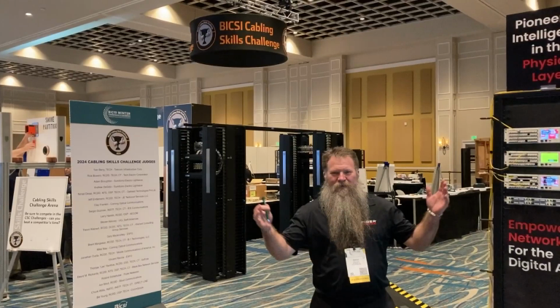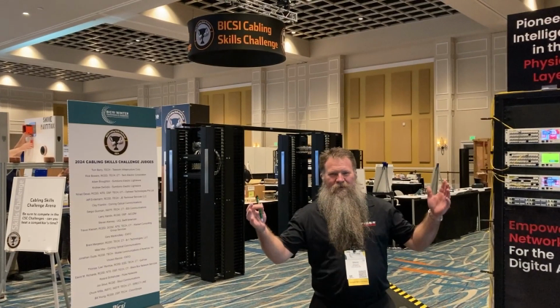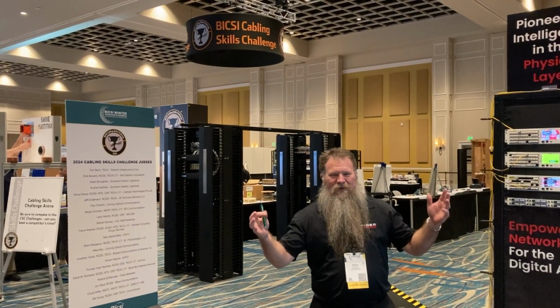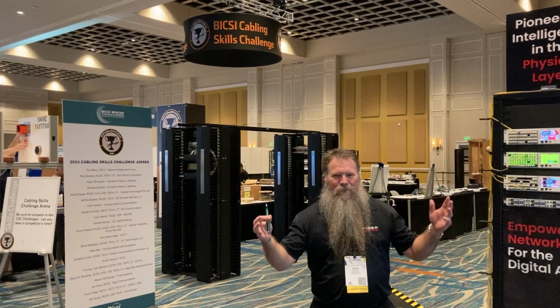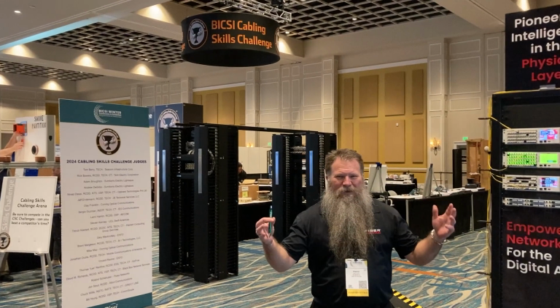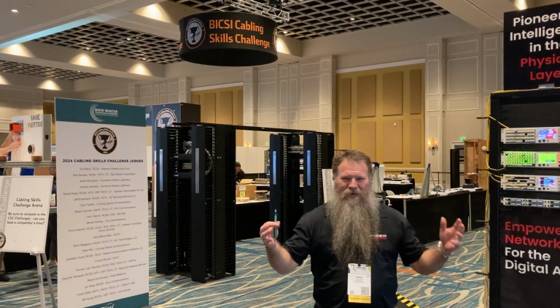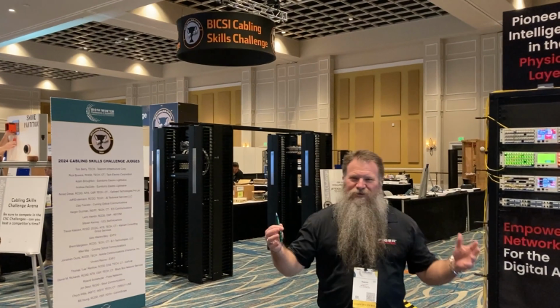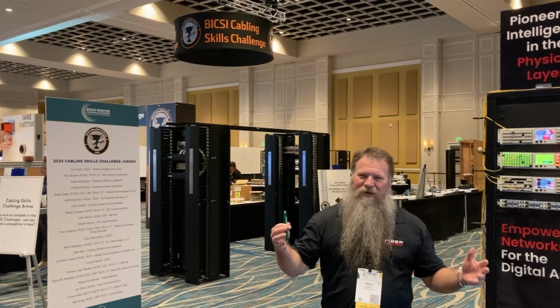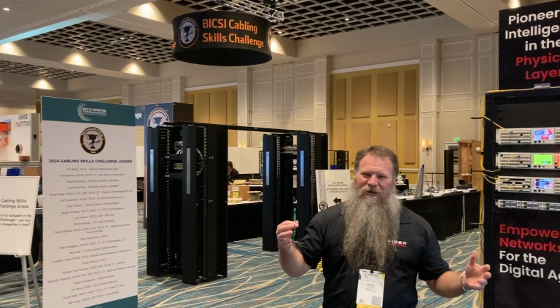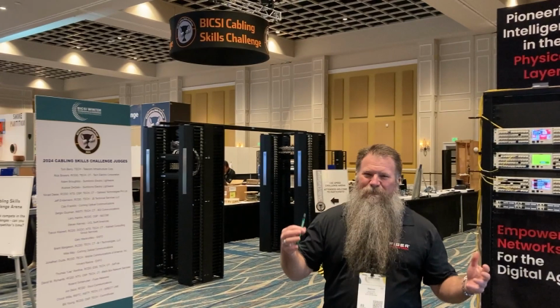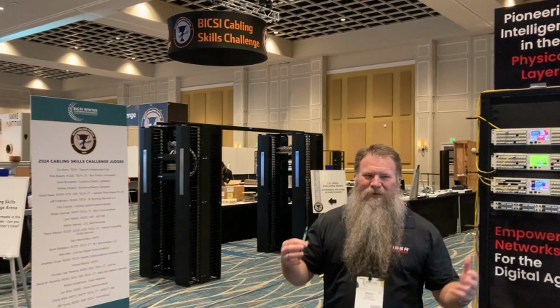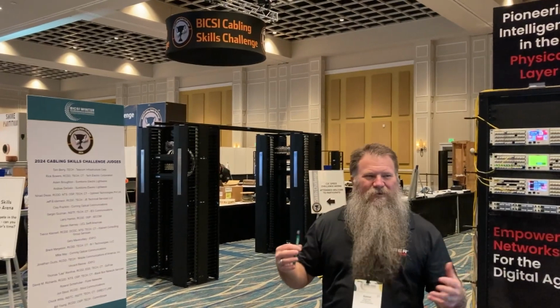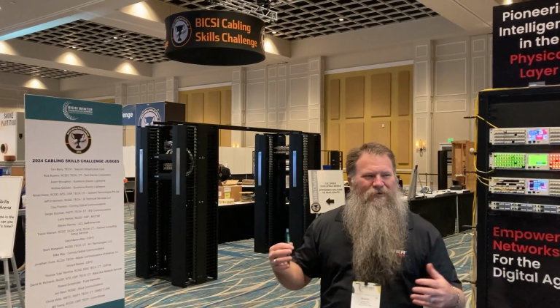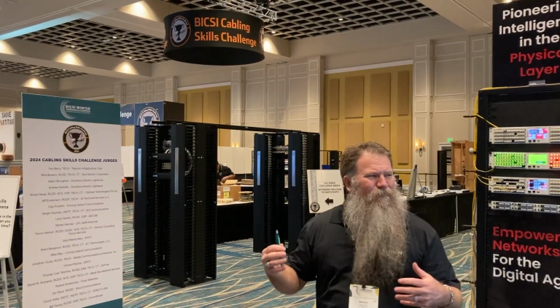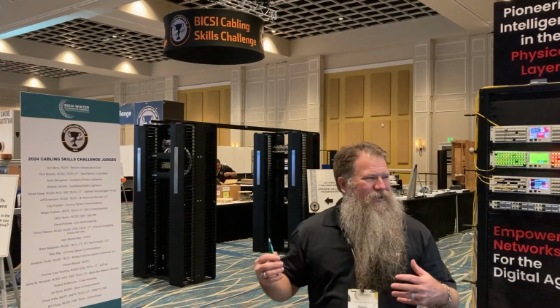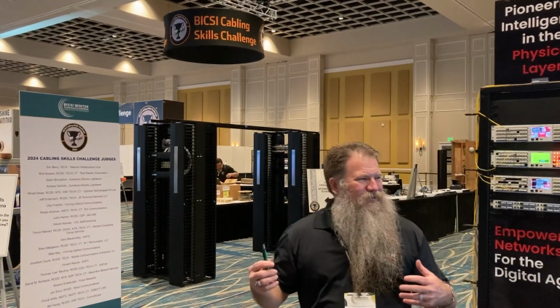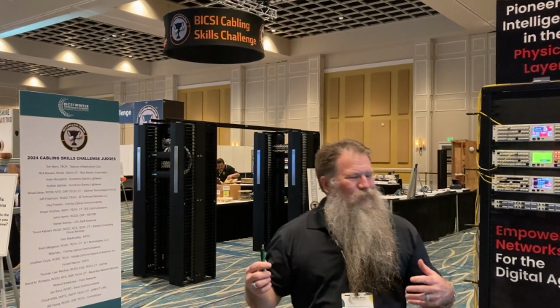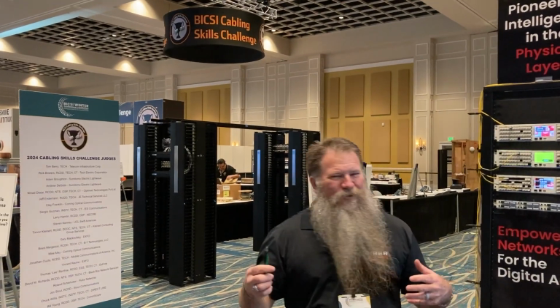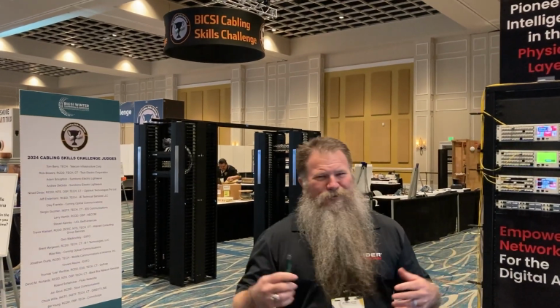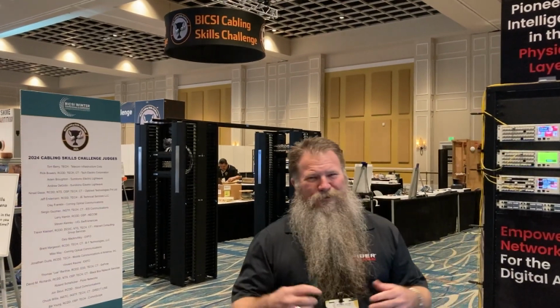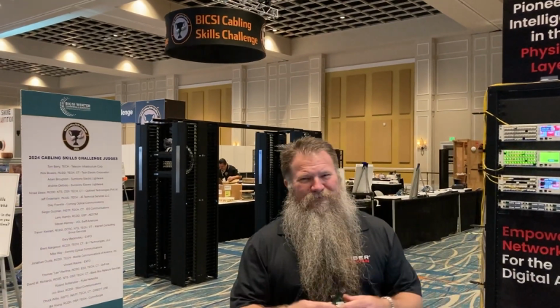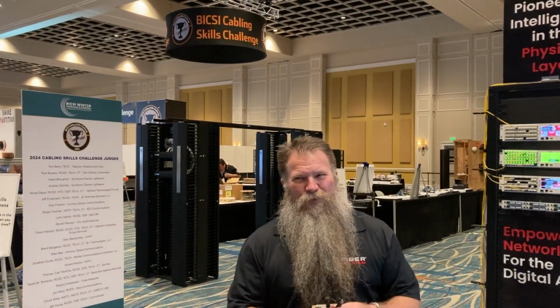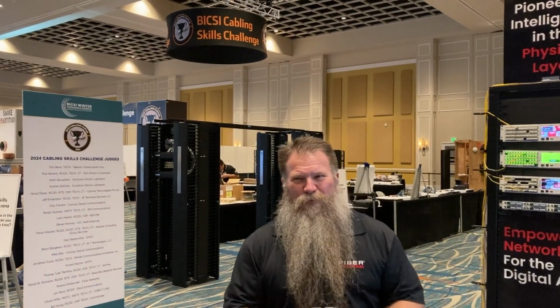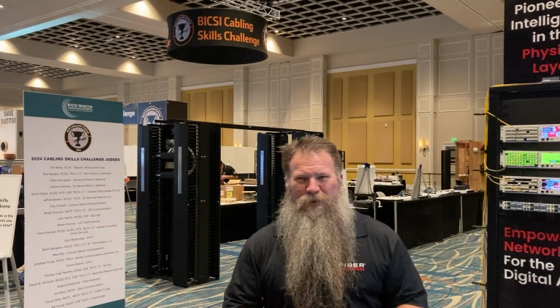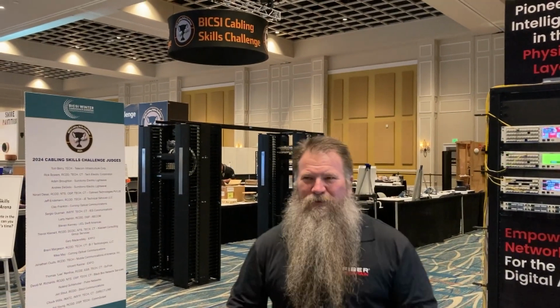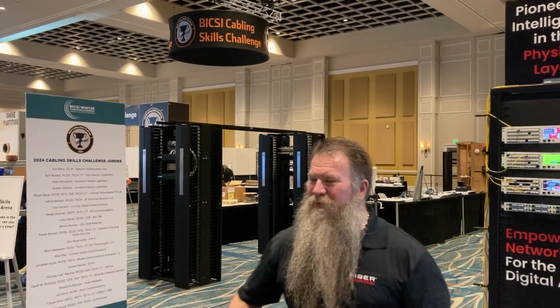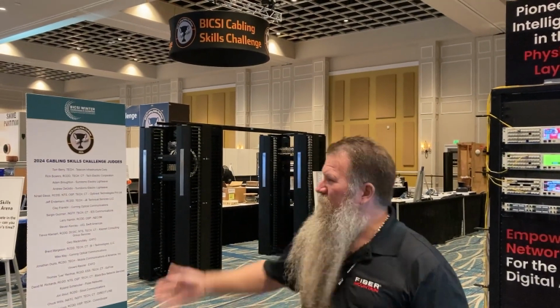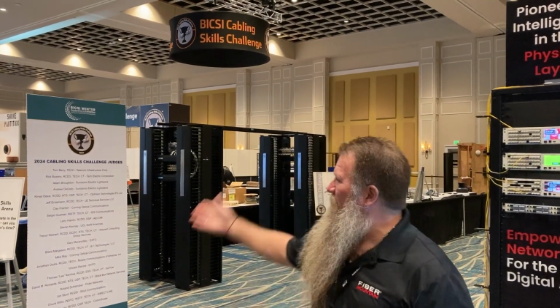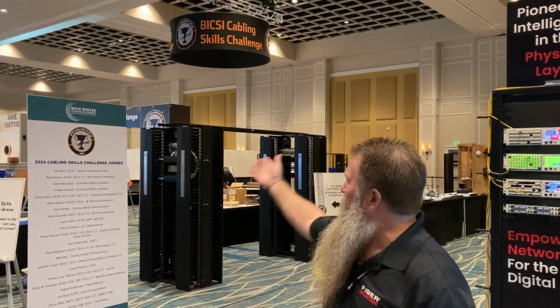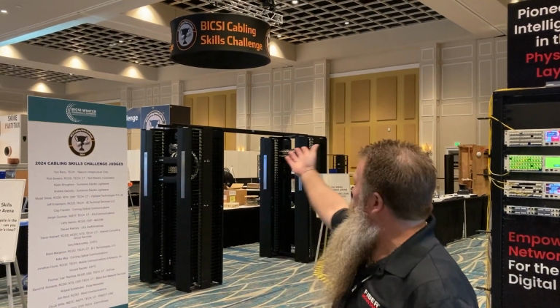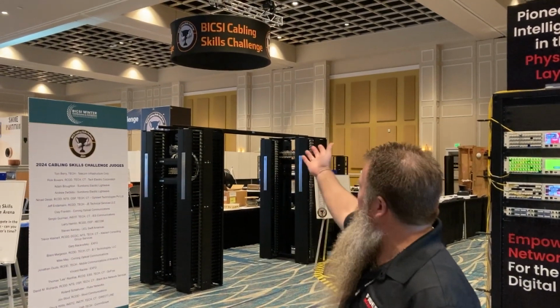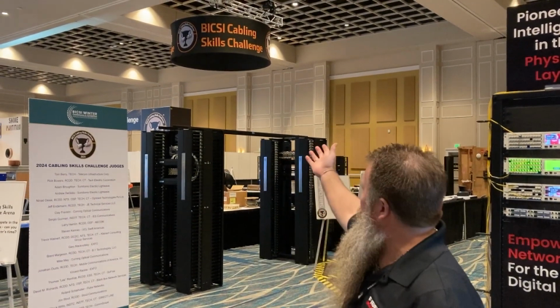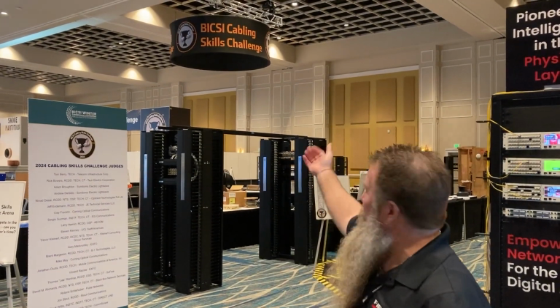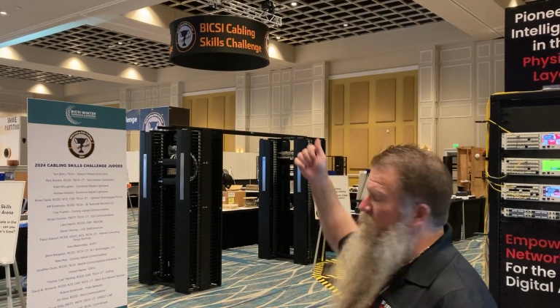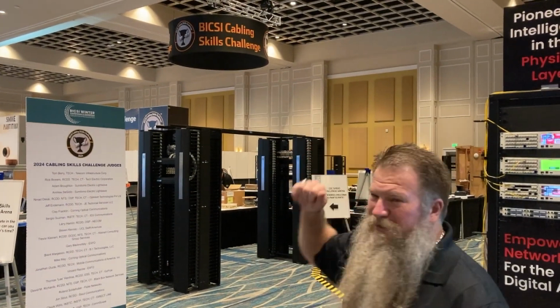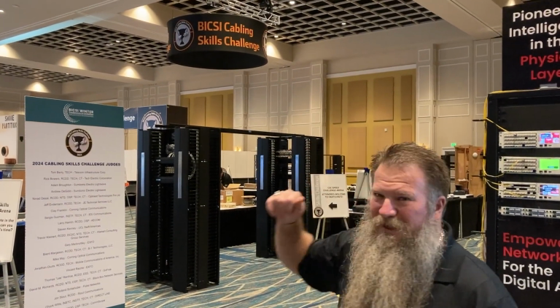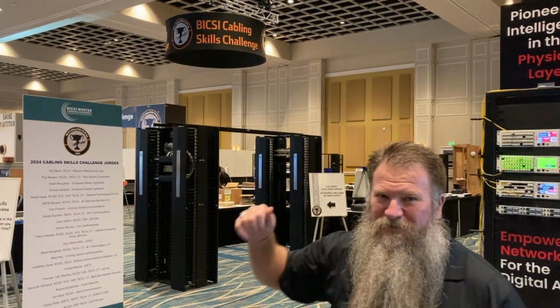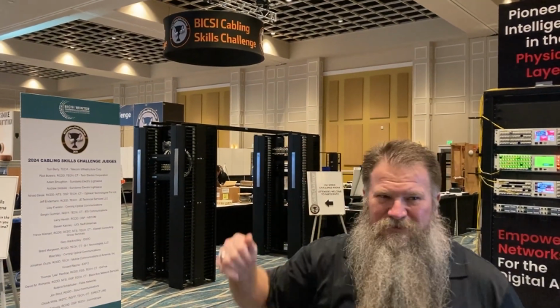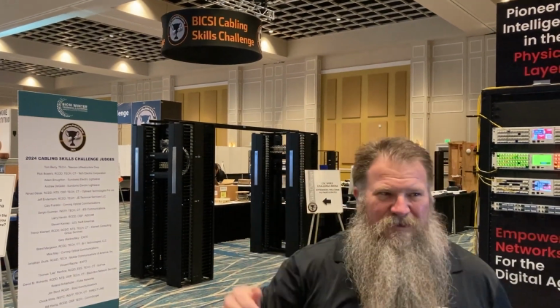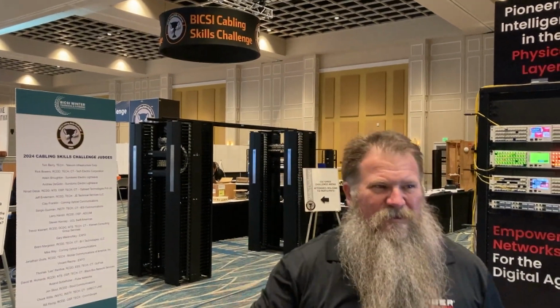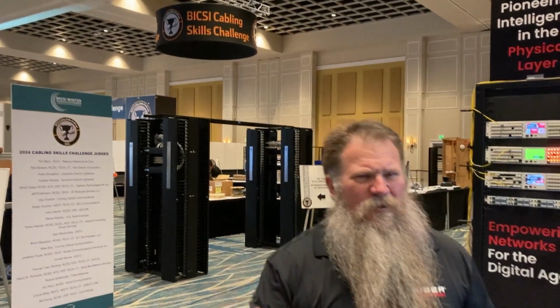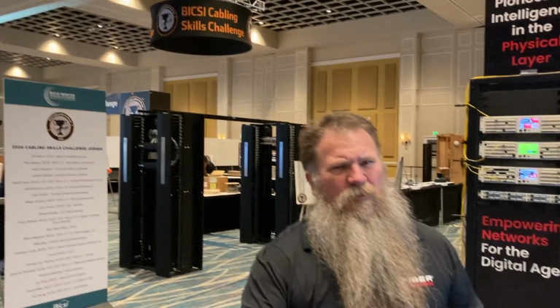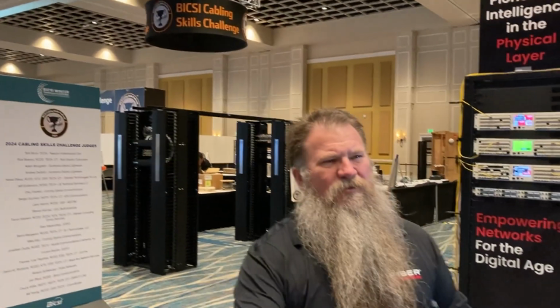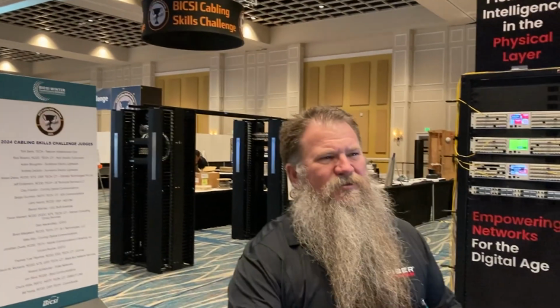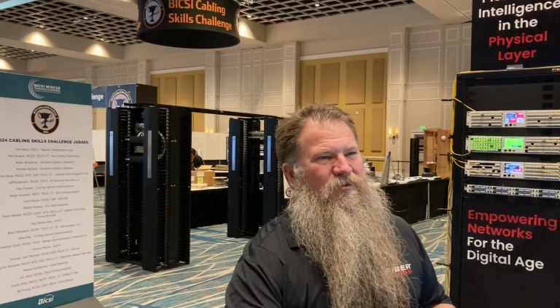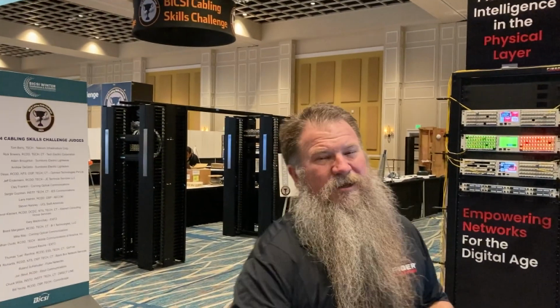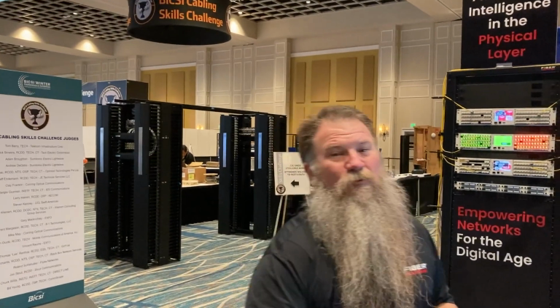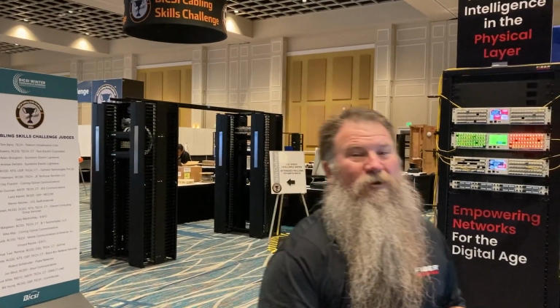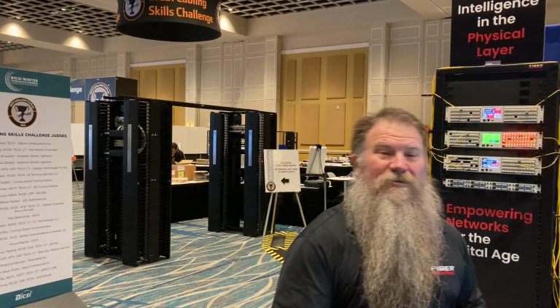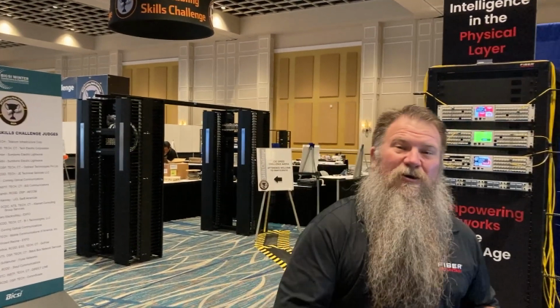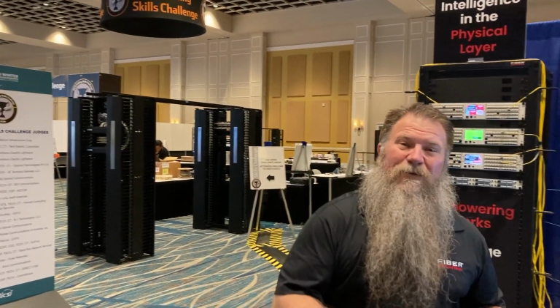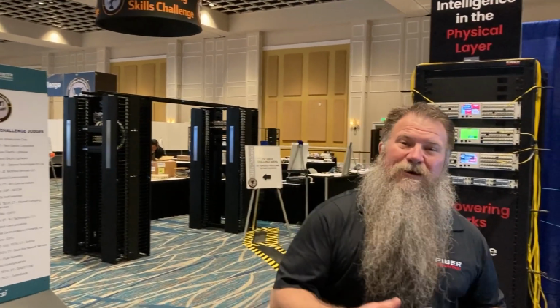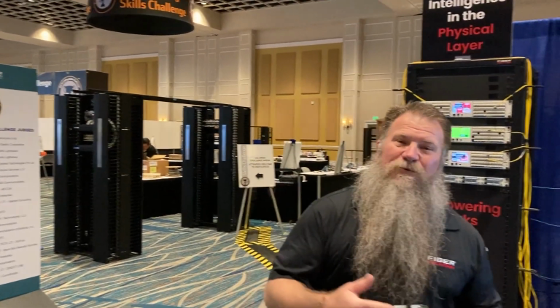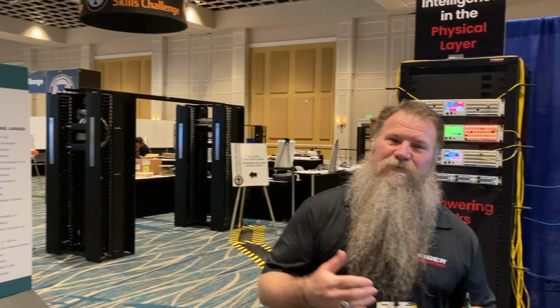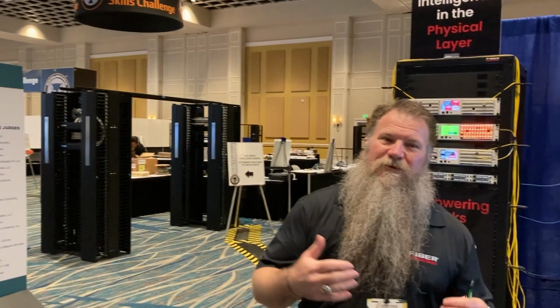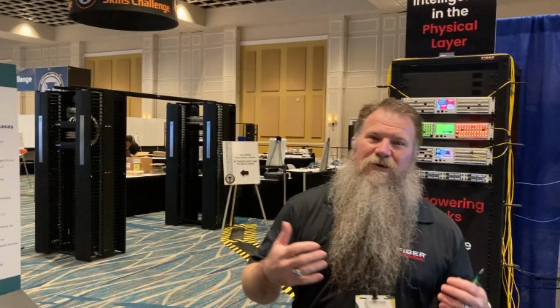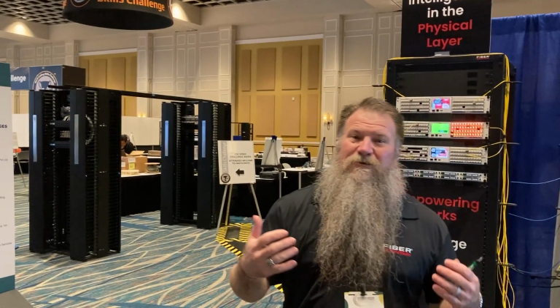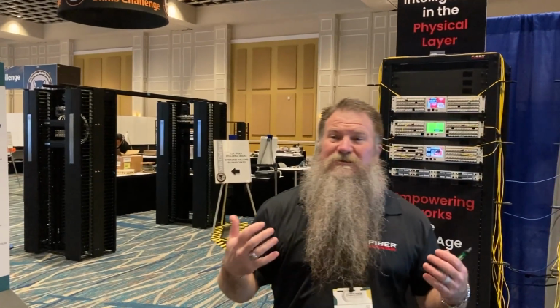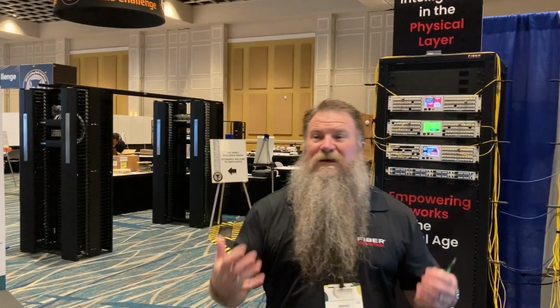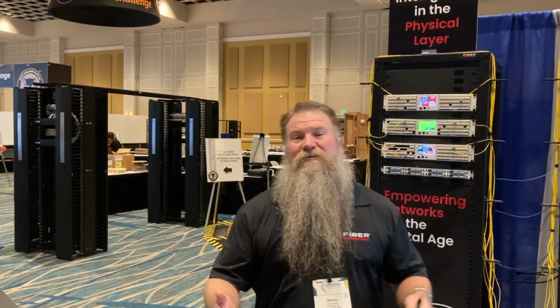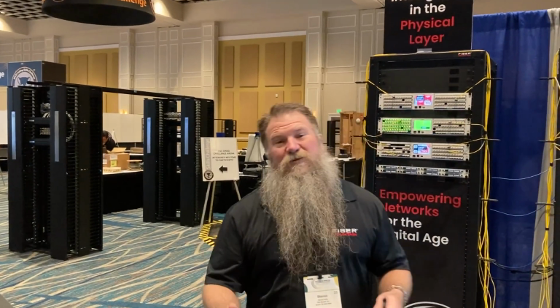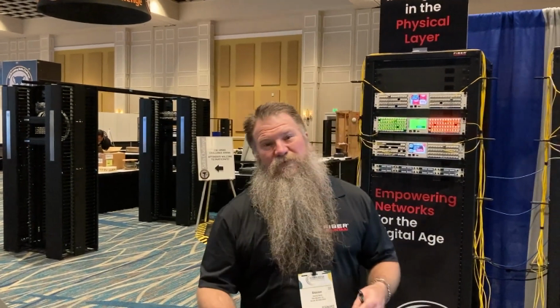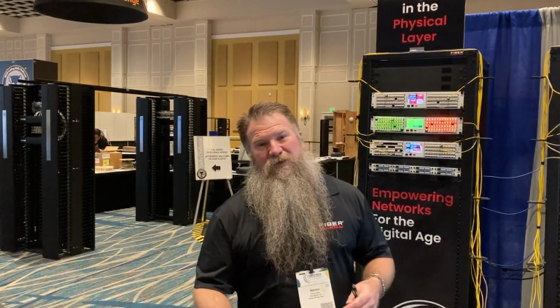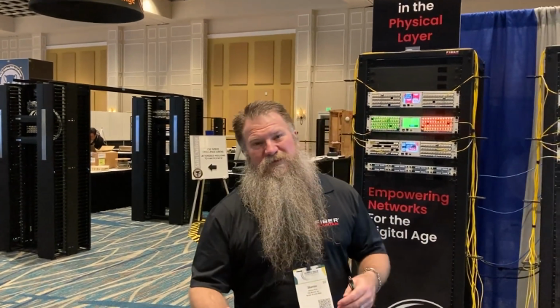Hey everybody, it's Shannon. I'm back here at Bixie 2024 winter talking about the skills challenge. One of the skills they don't really talk about over there is site surveys.